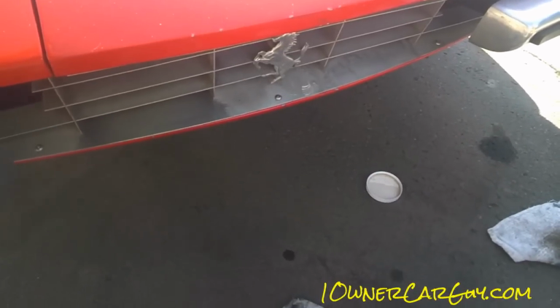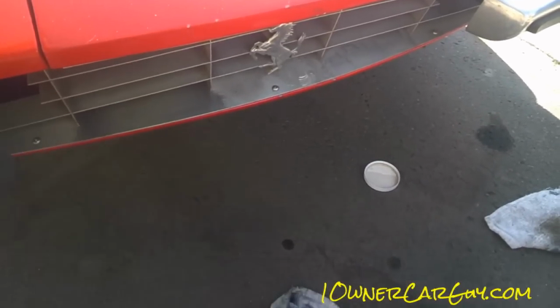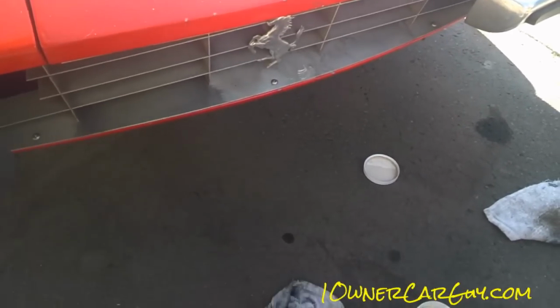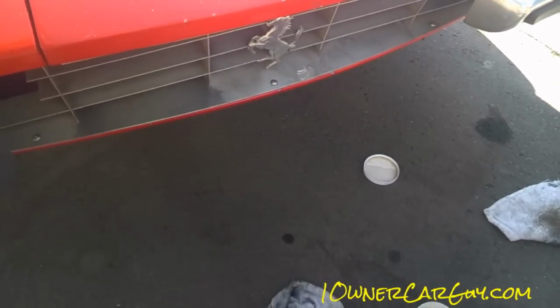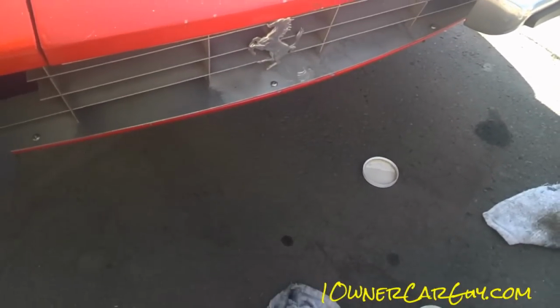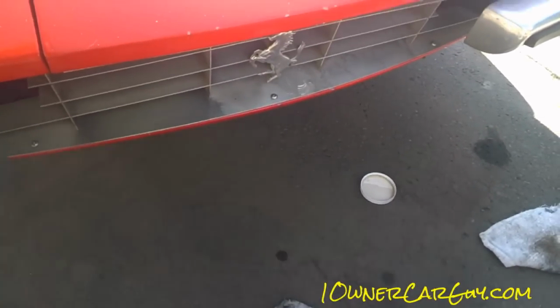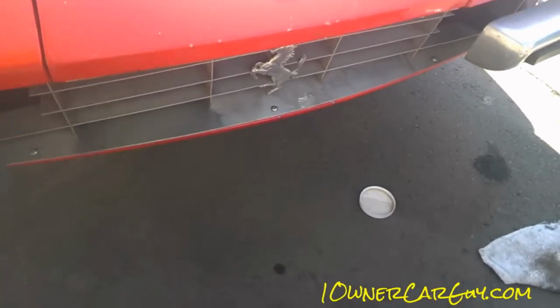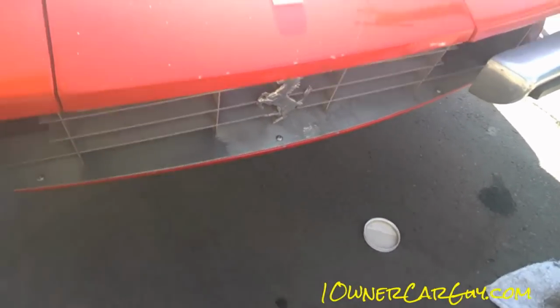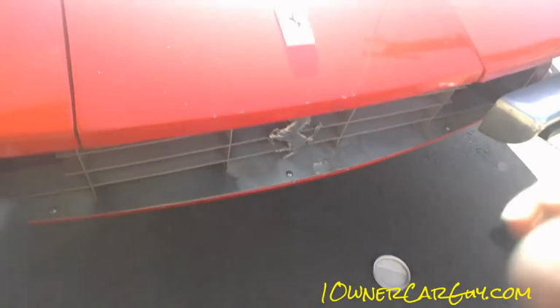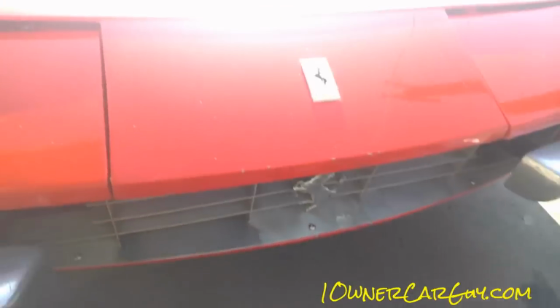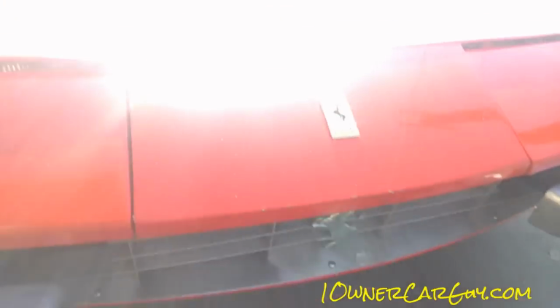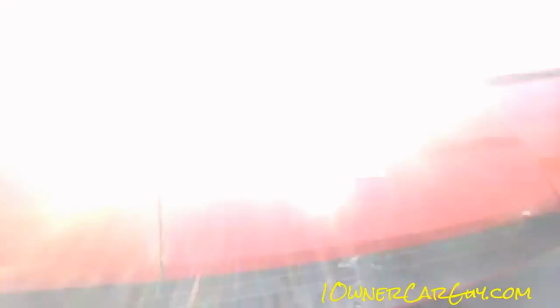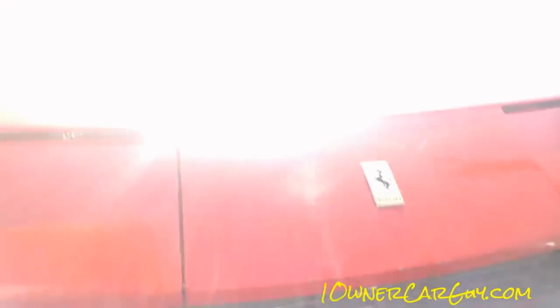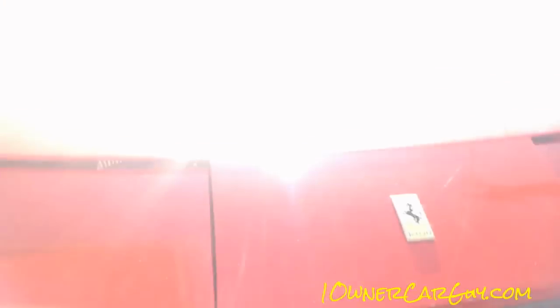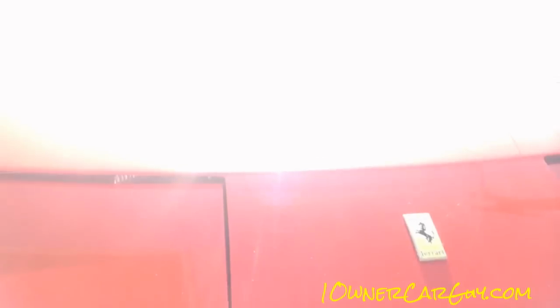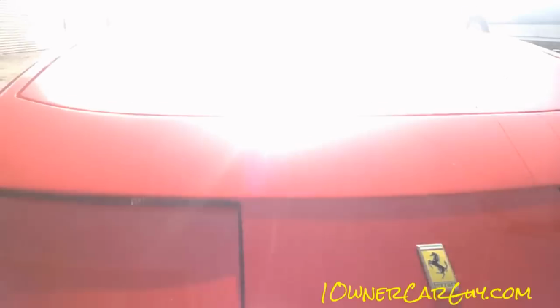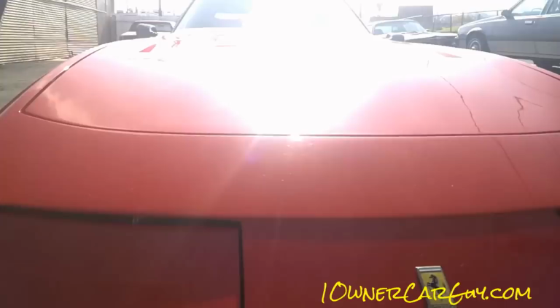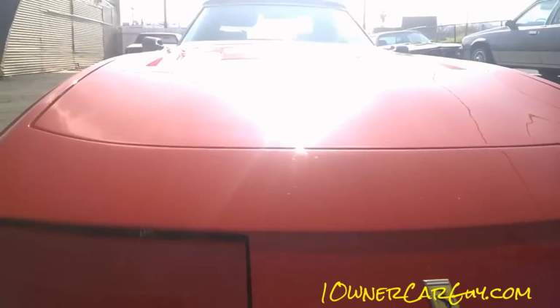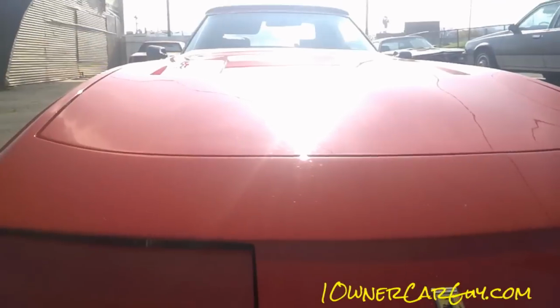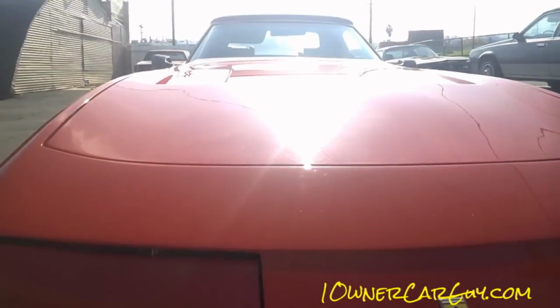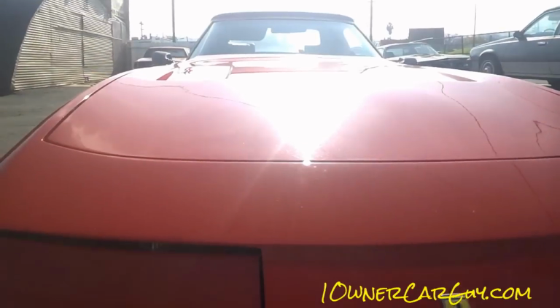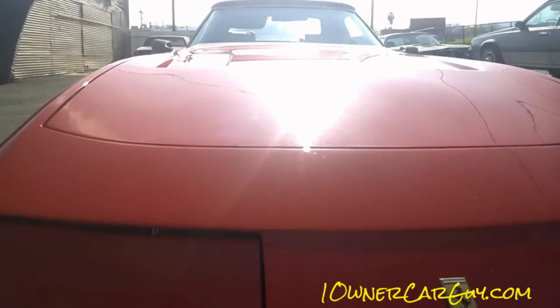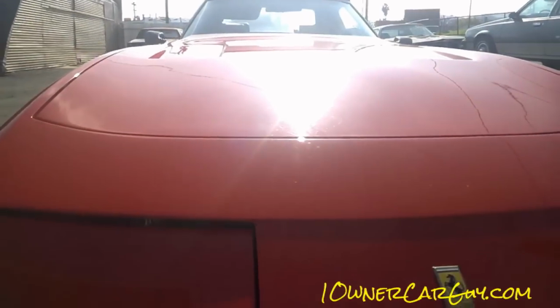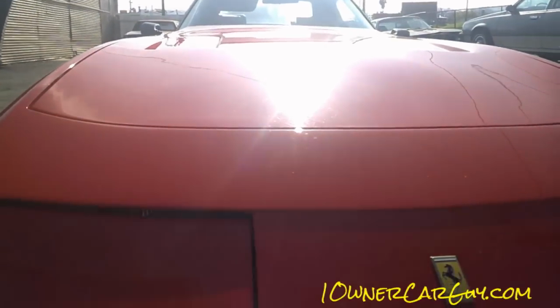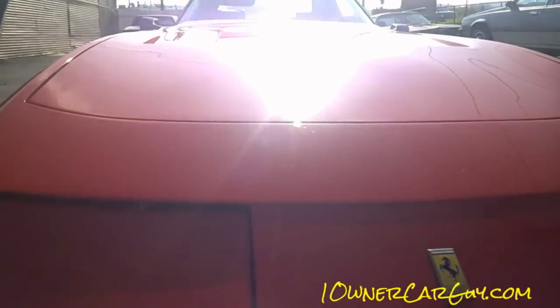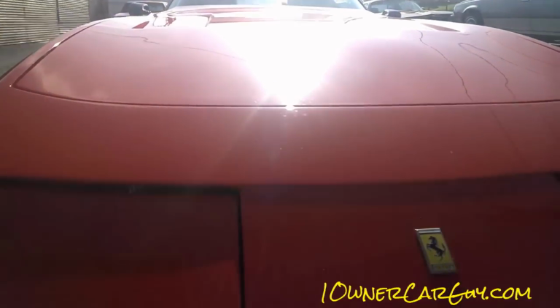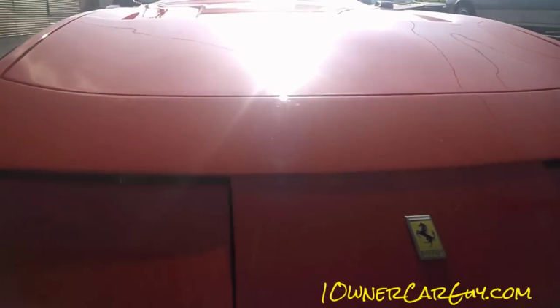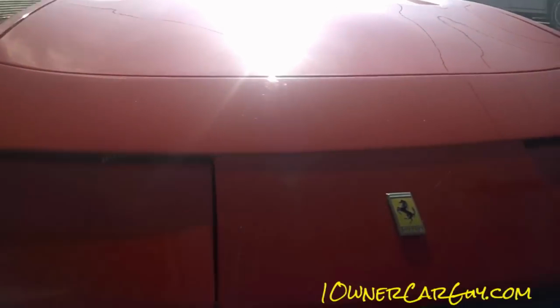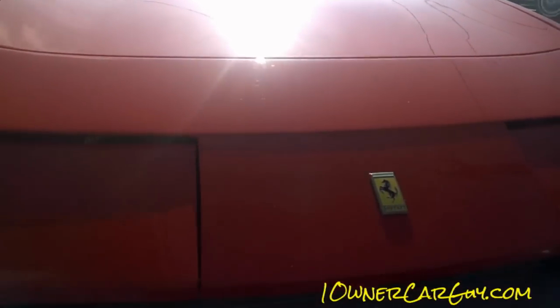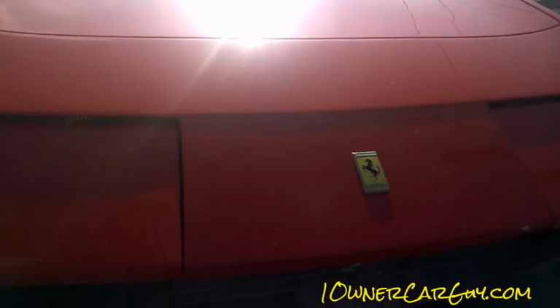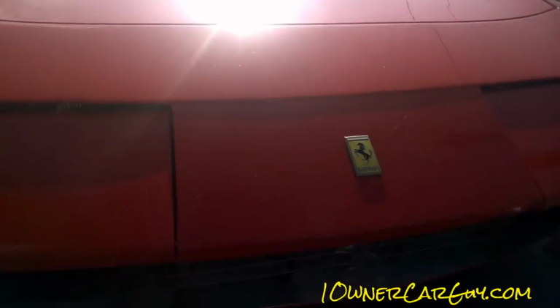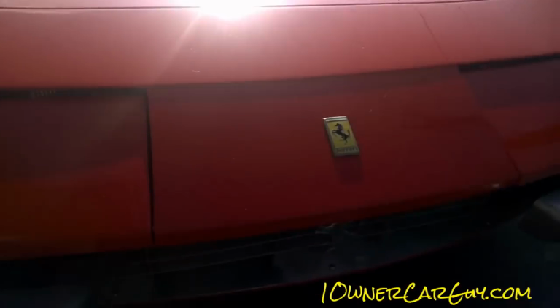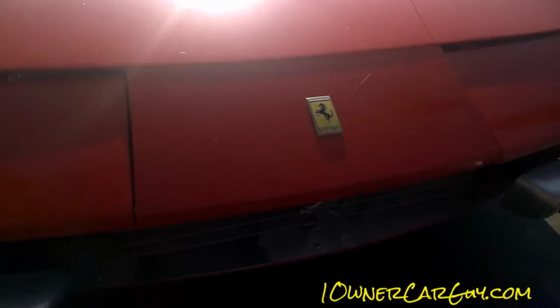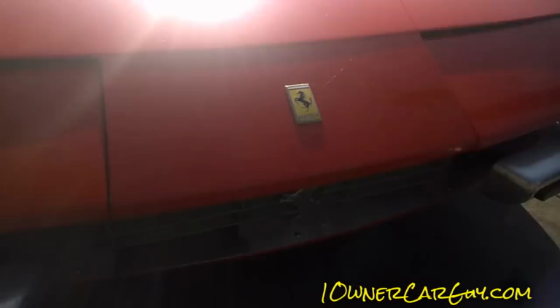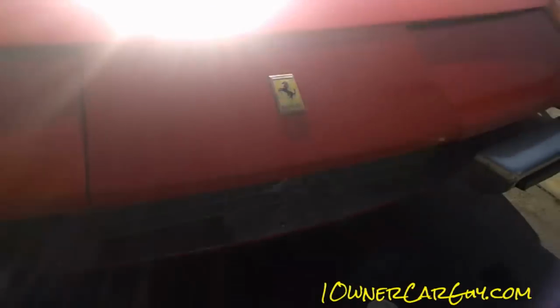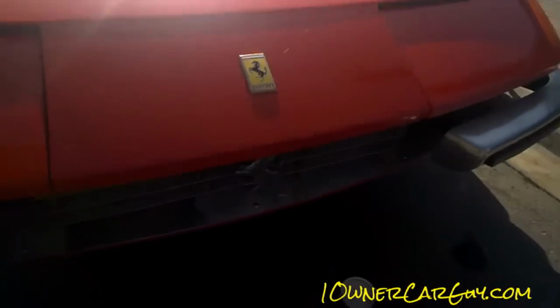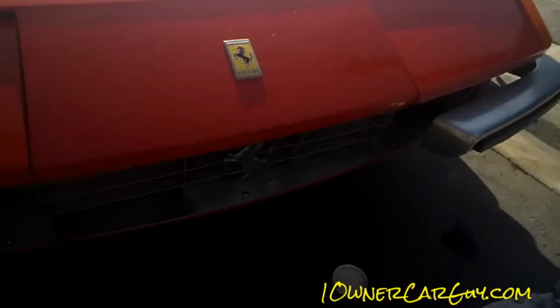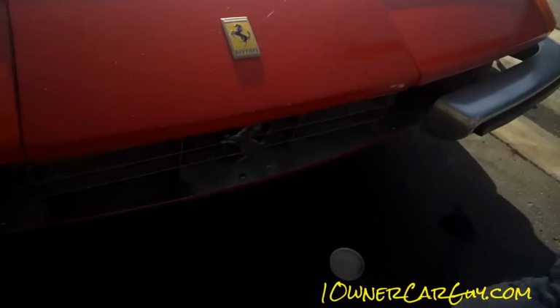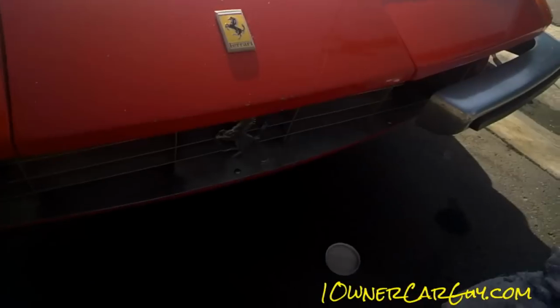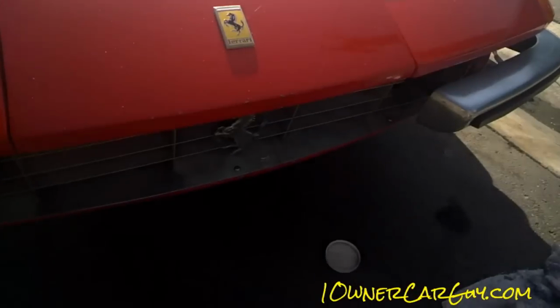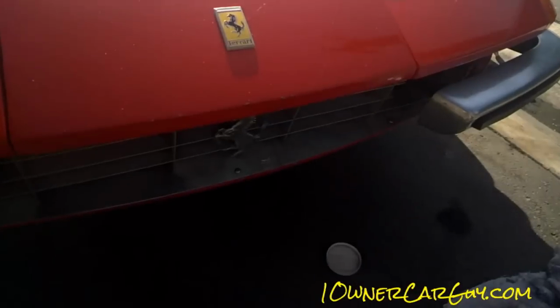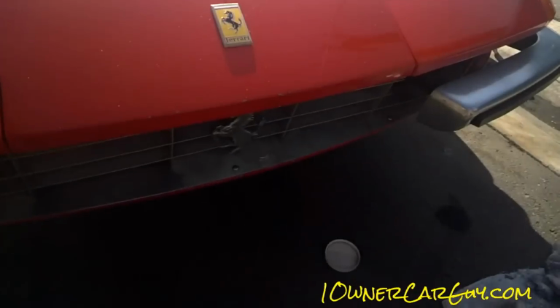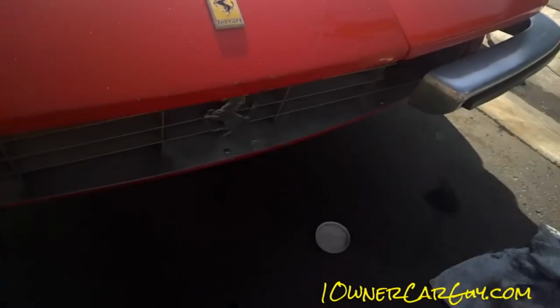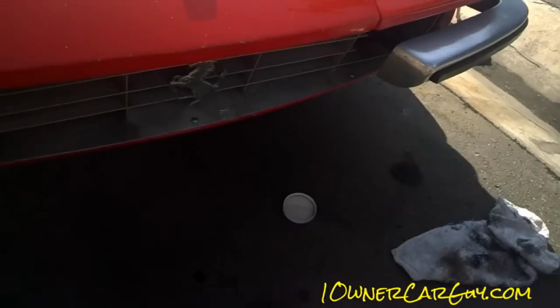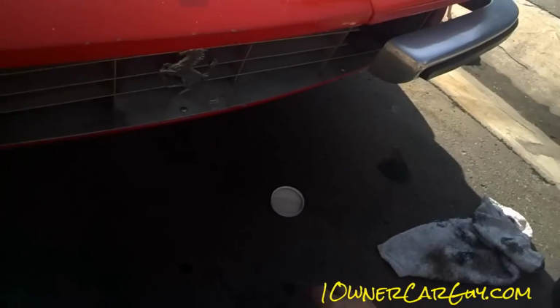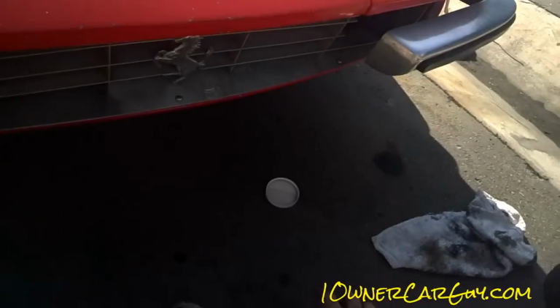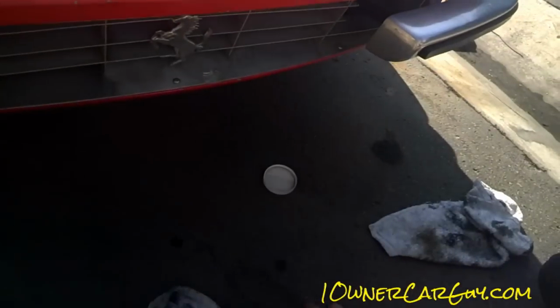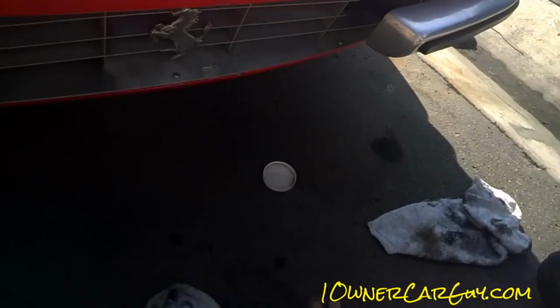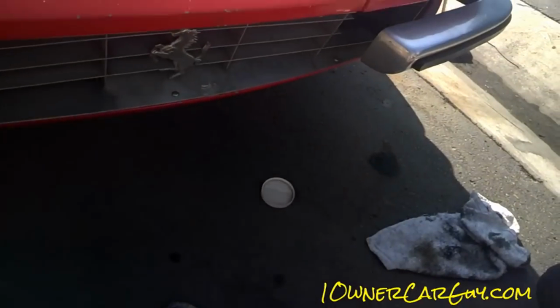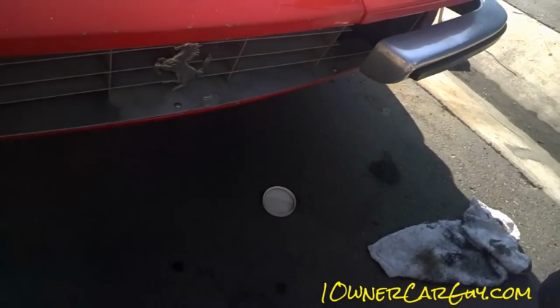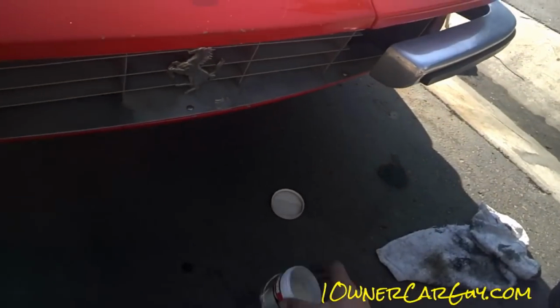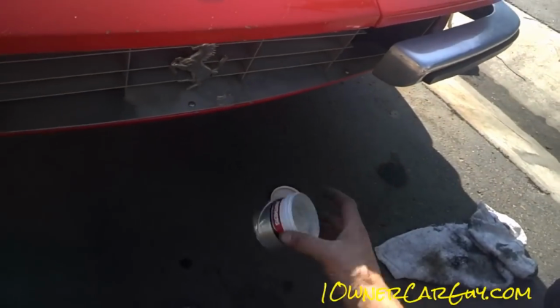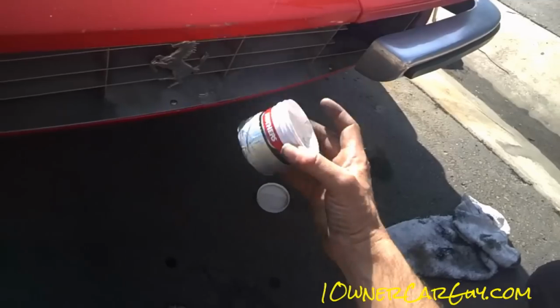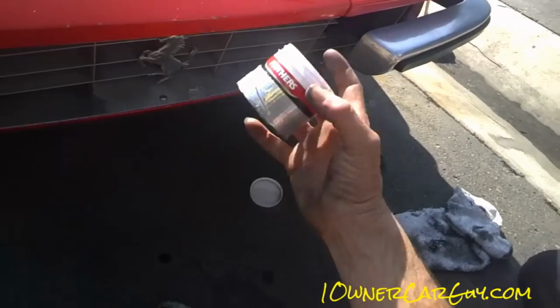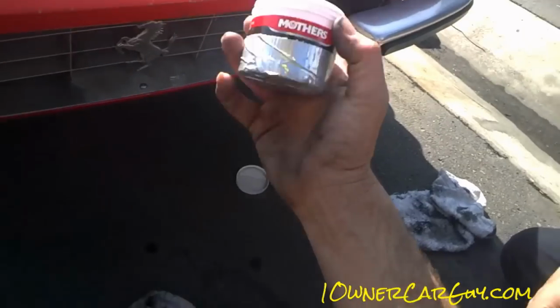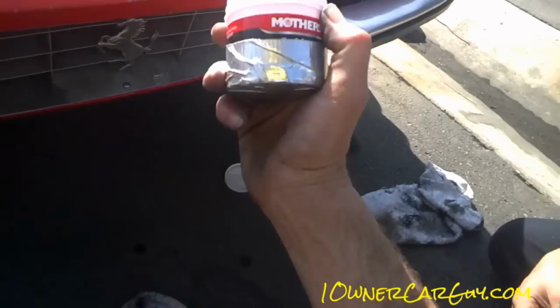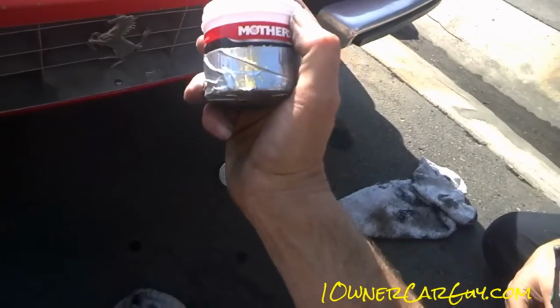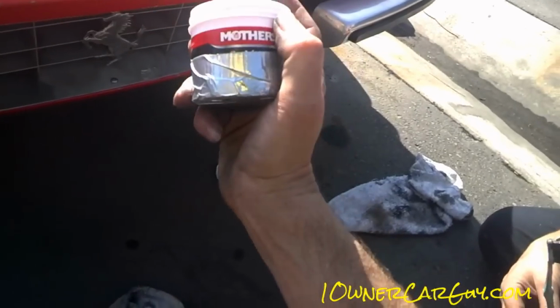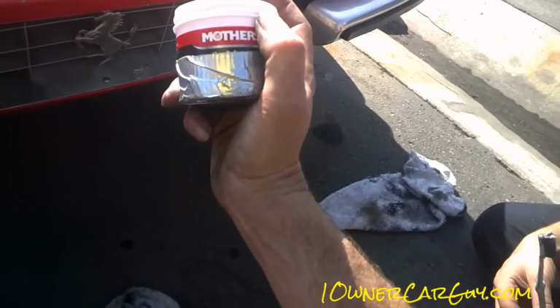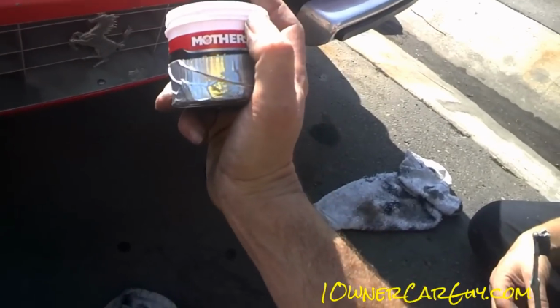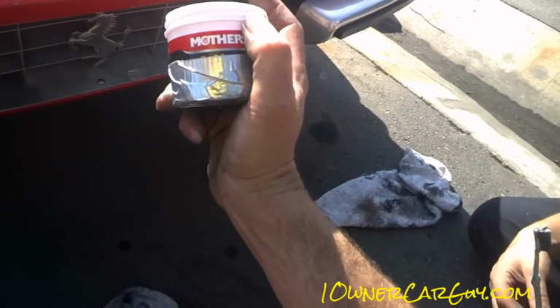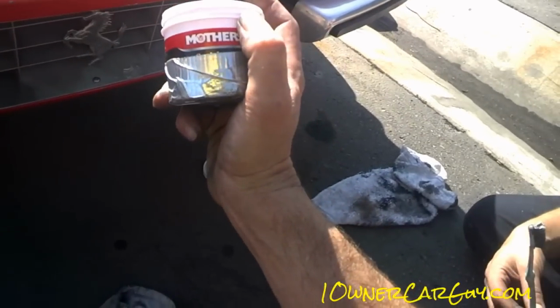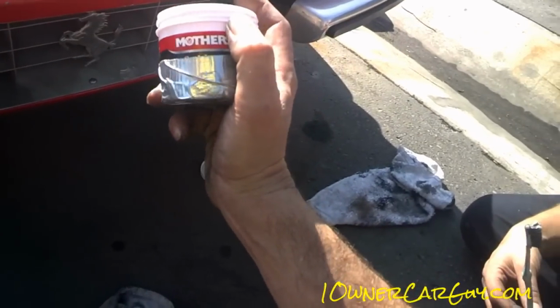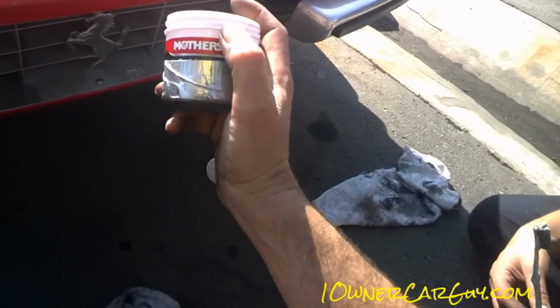OneOwnerCarGuy, OneOwnerCarGuy.com. Going to make a video here on Mothers, doing it on the Ferrarica. Good stuff.